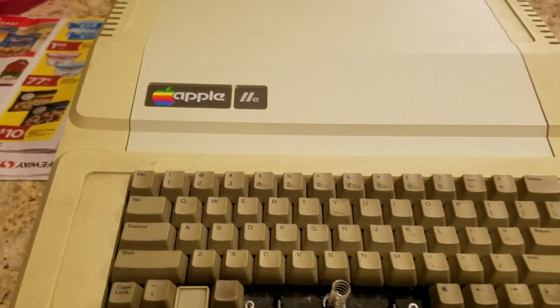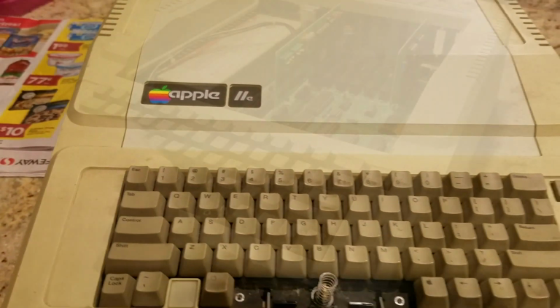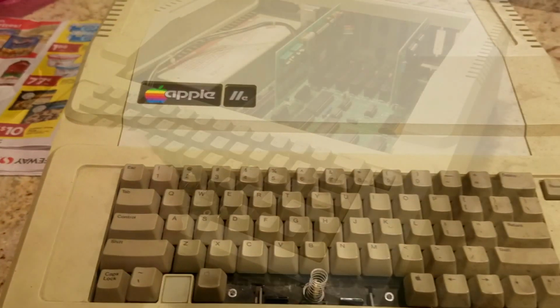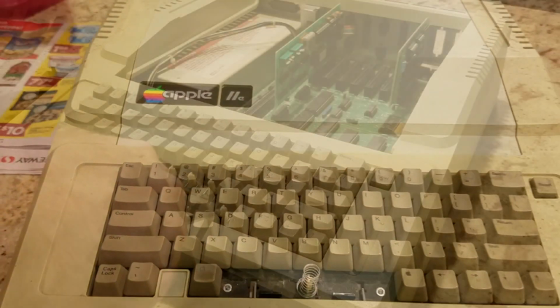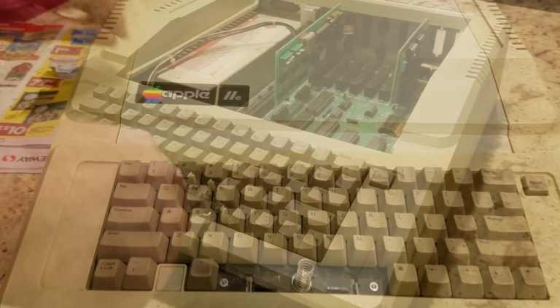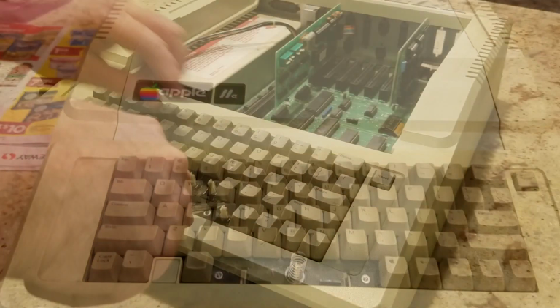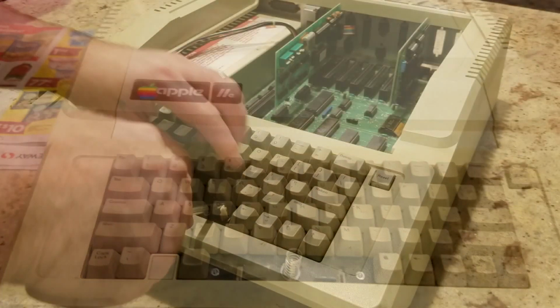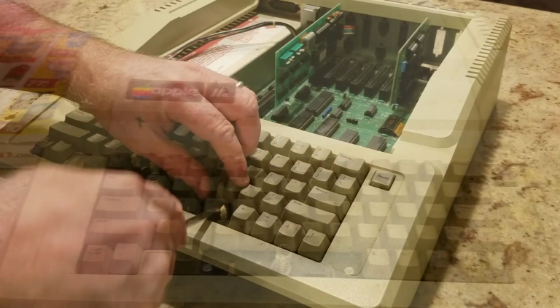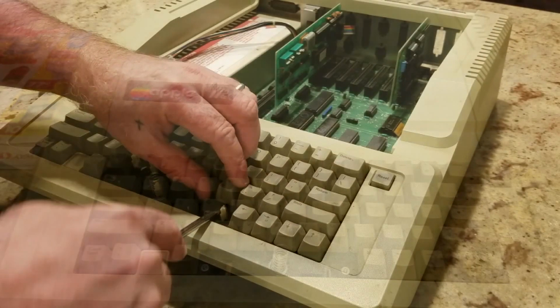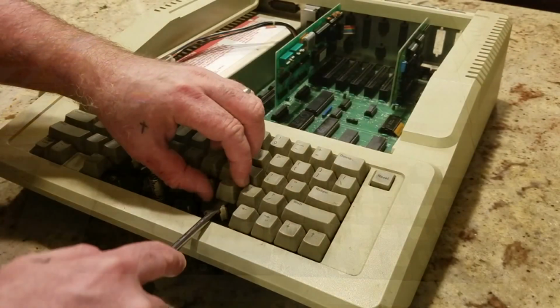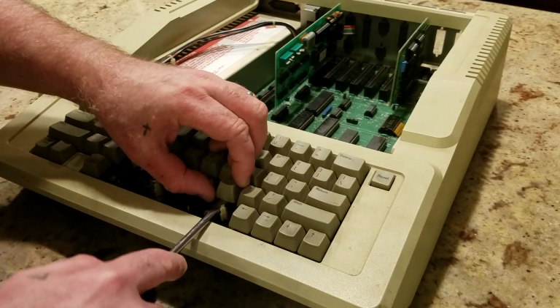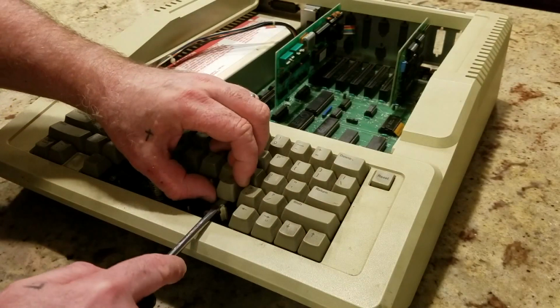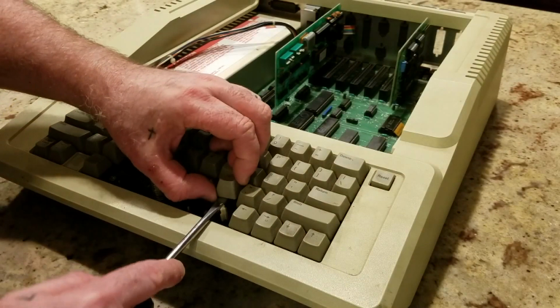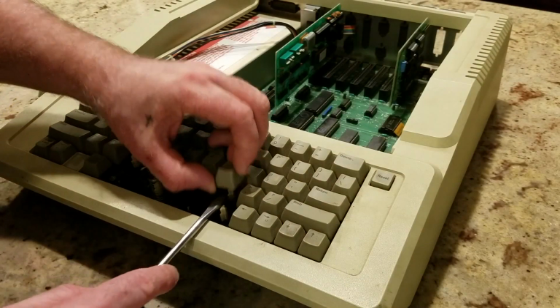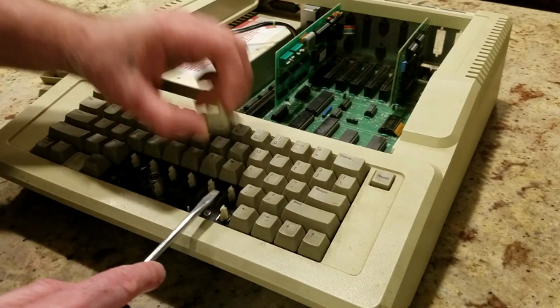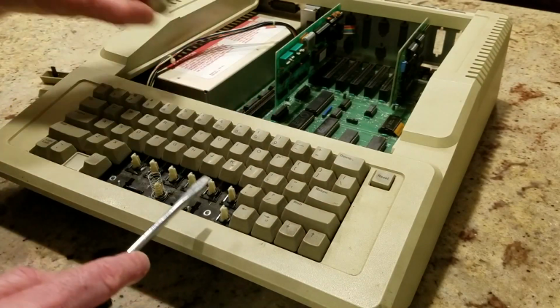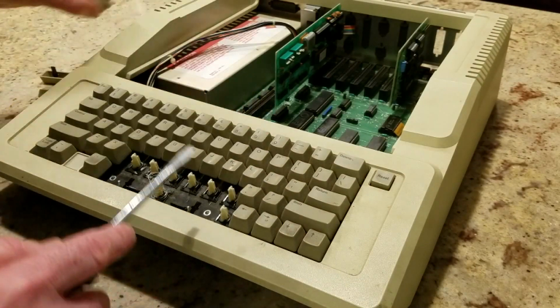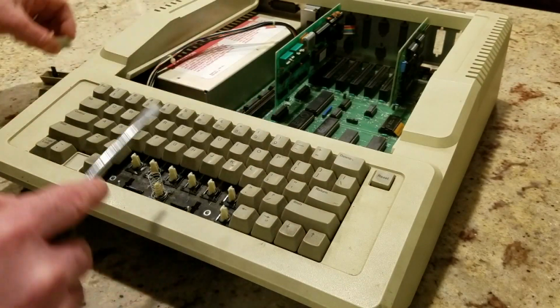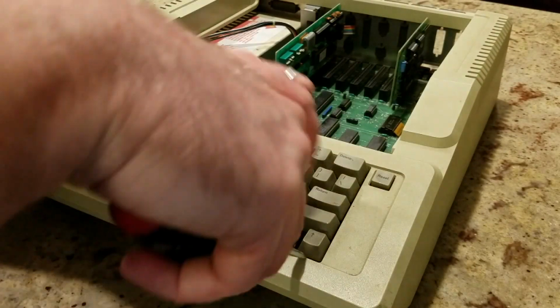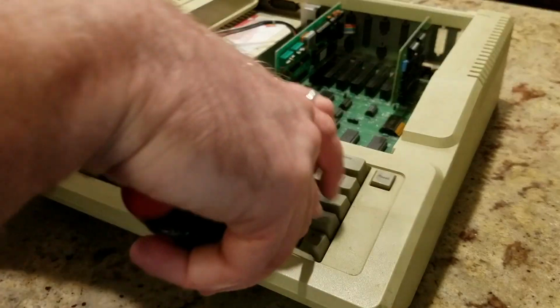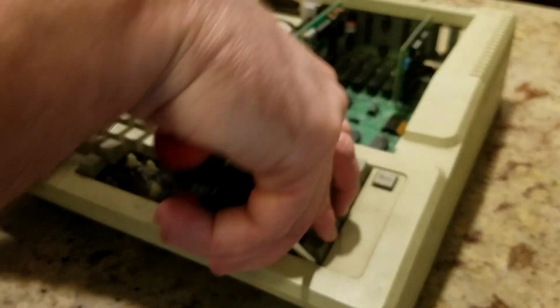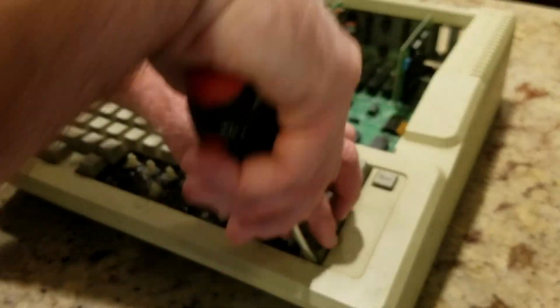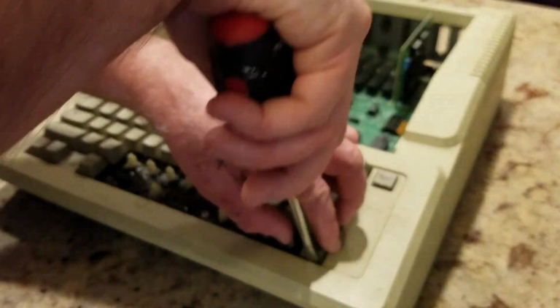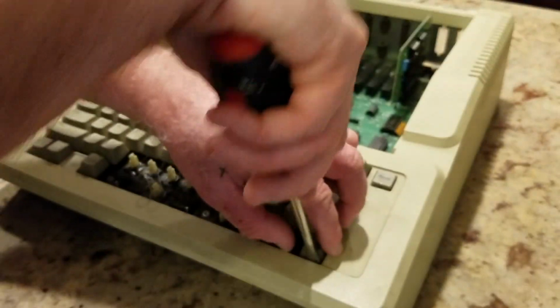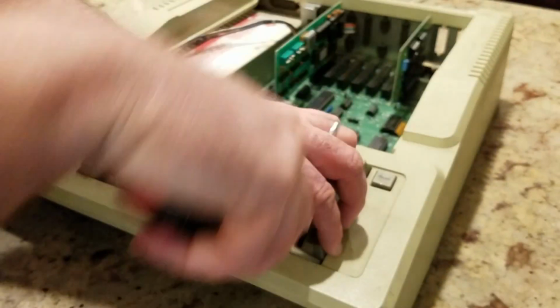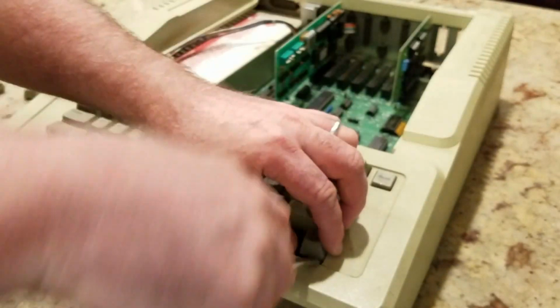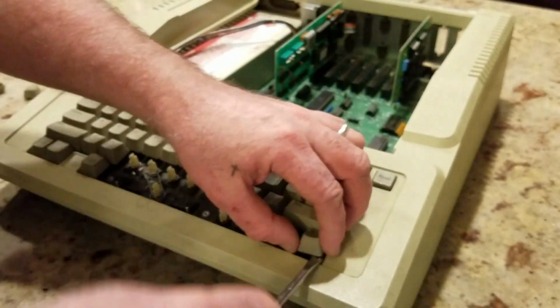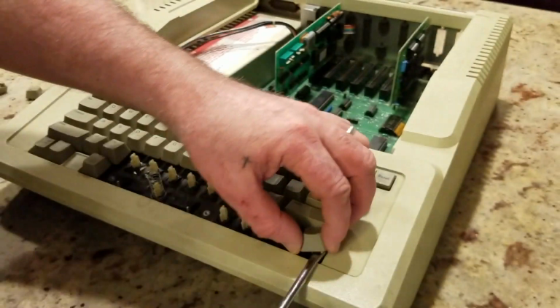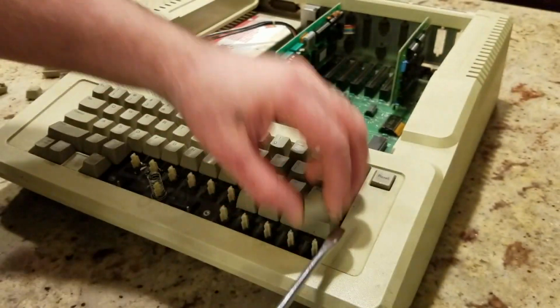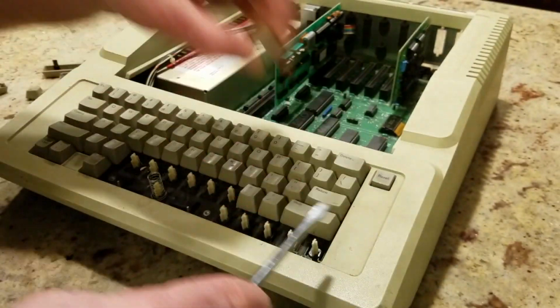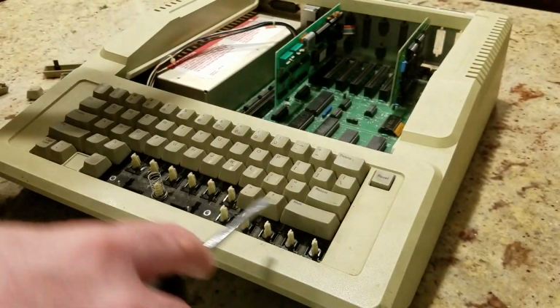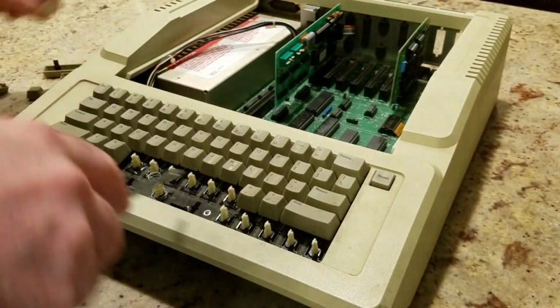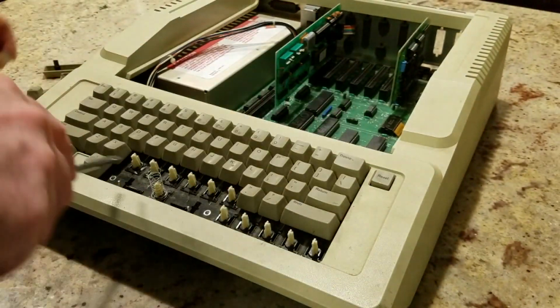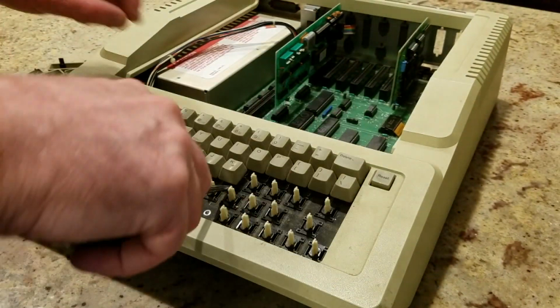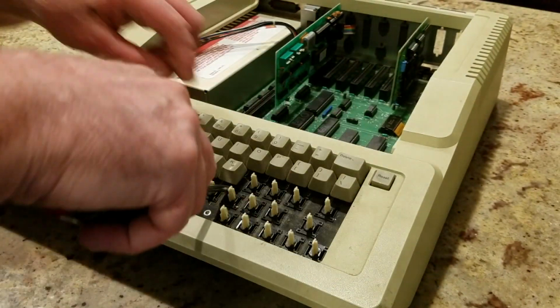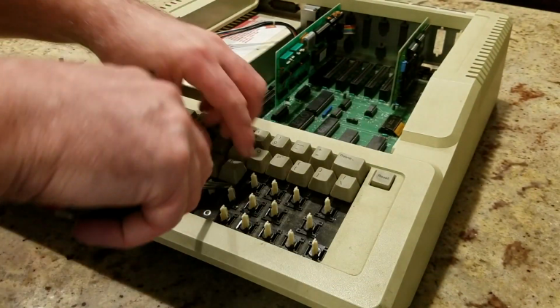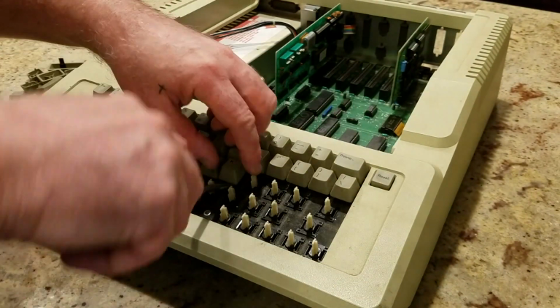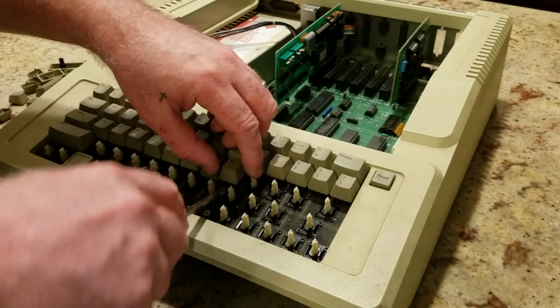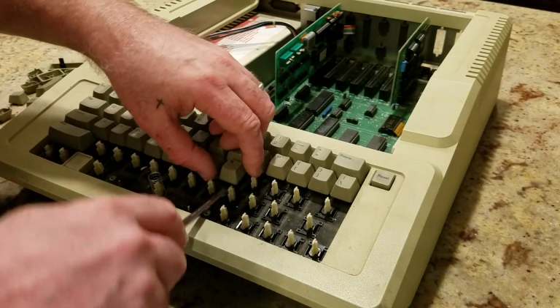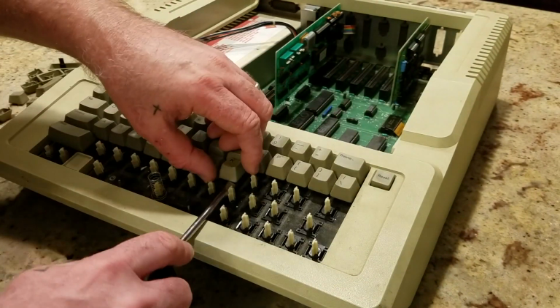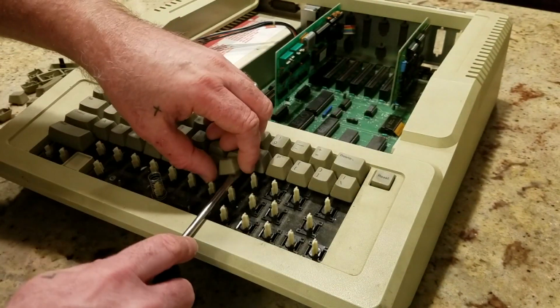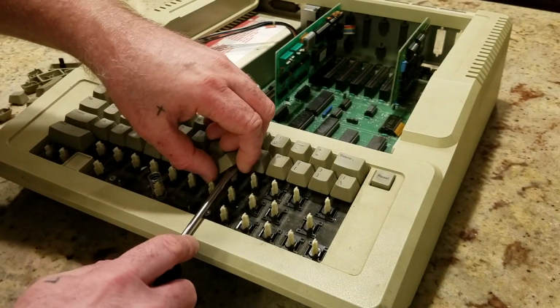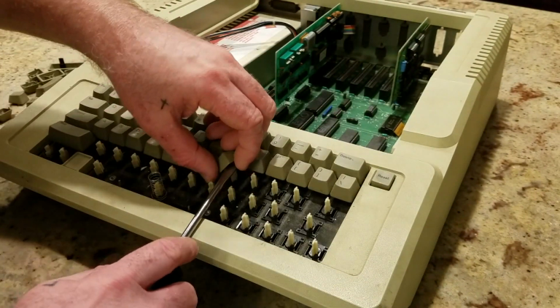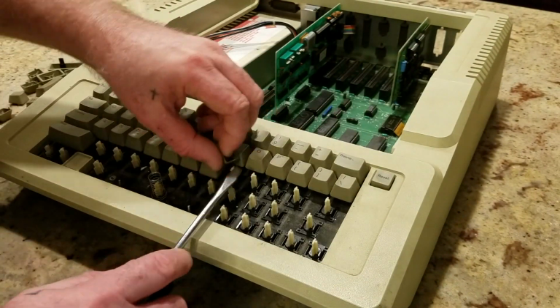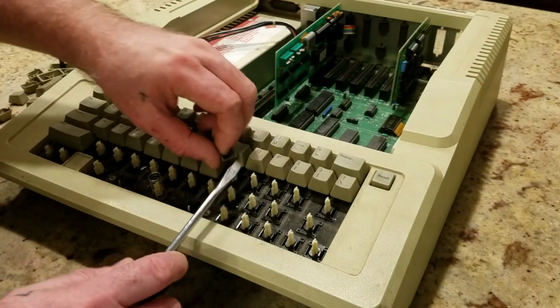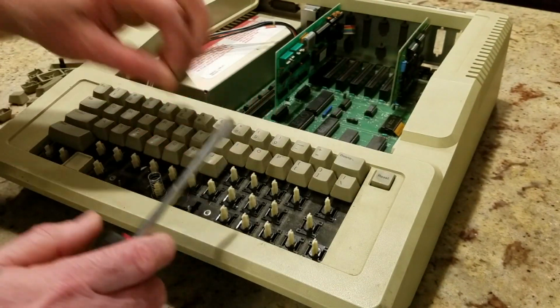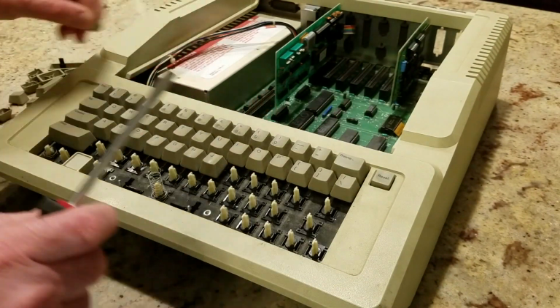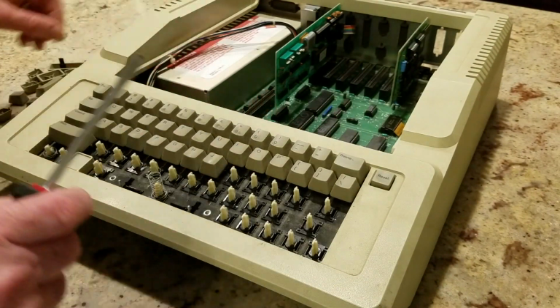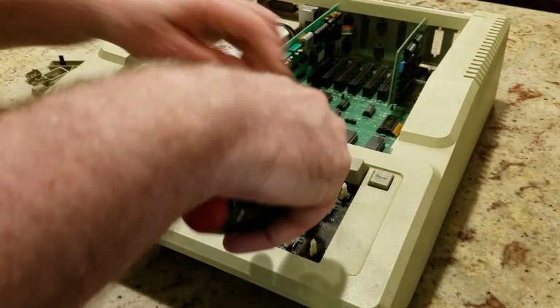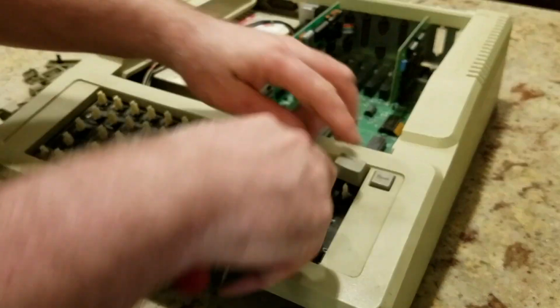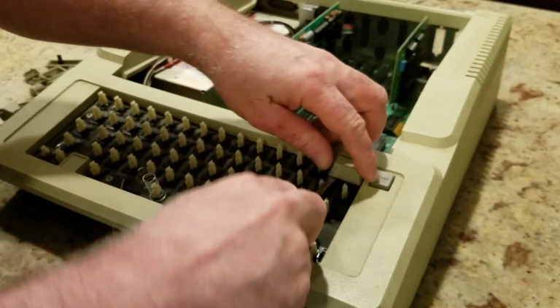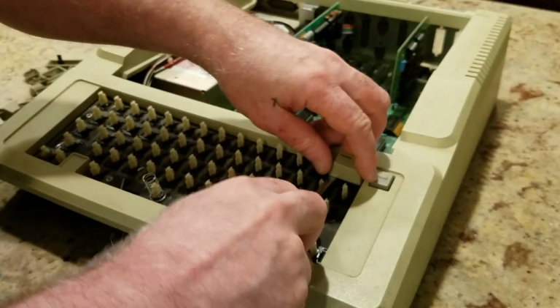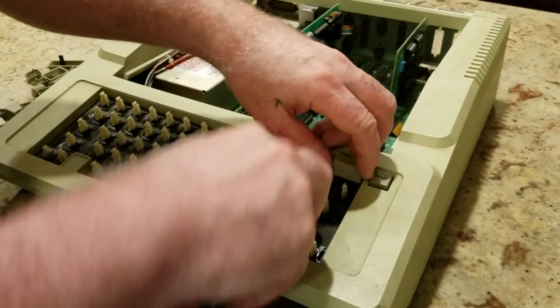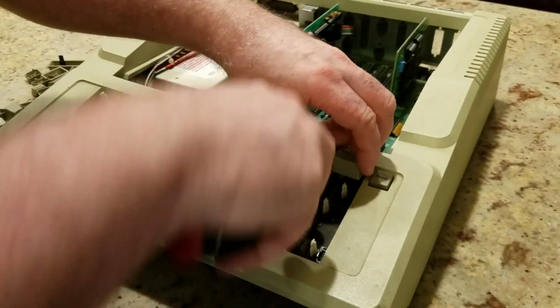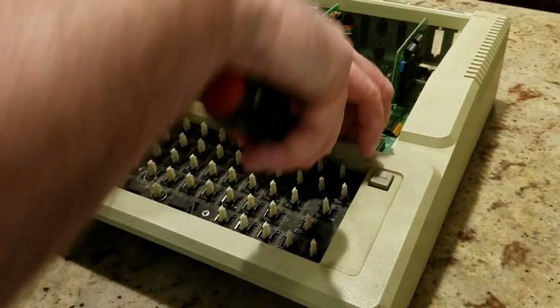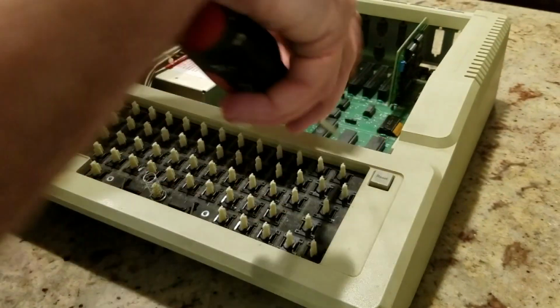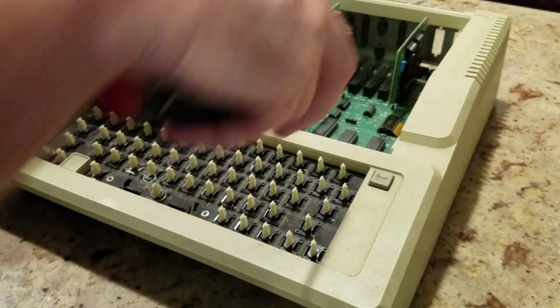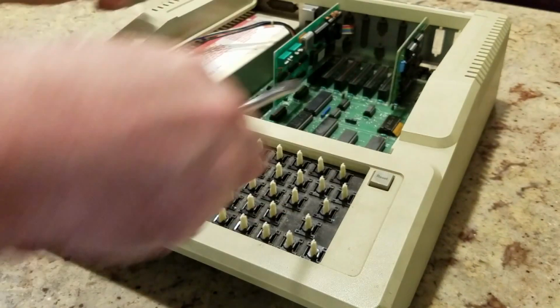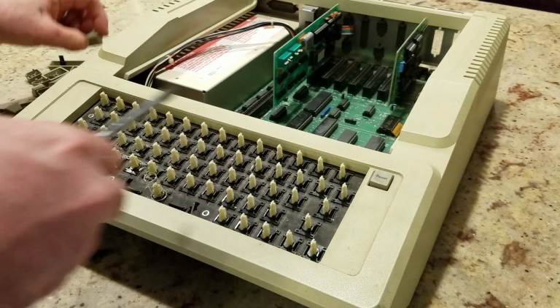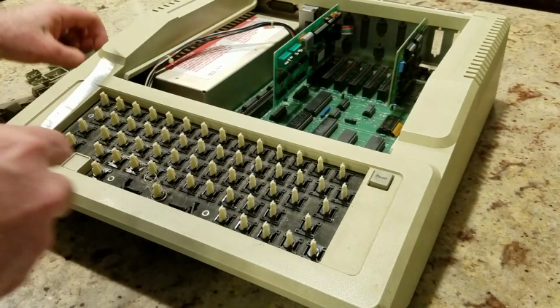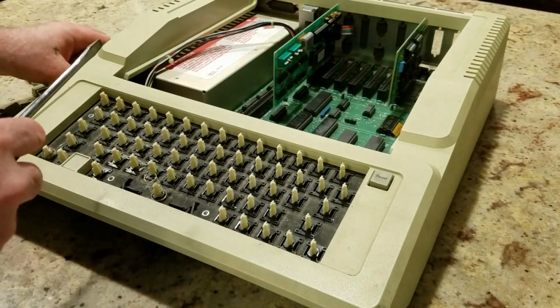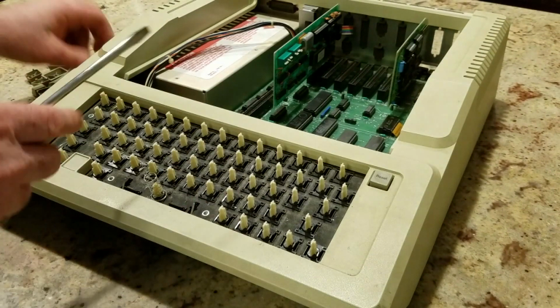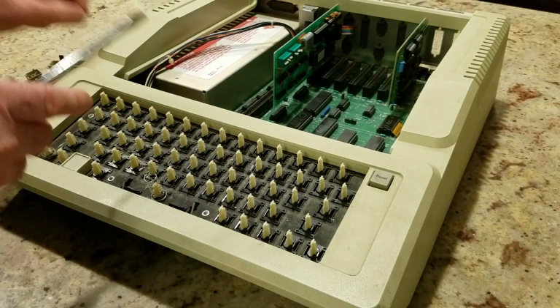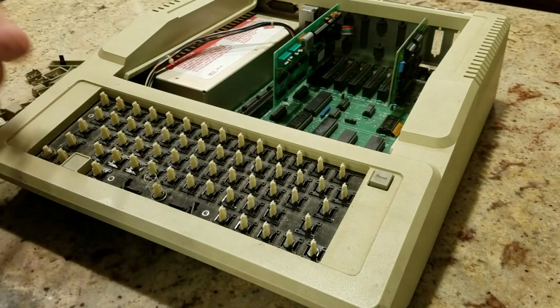You'll want to give the keys the same treatment, so begin by disassembling the keyboard, followed by any accessory cards.